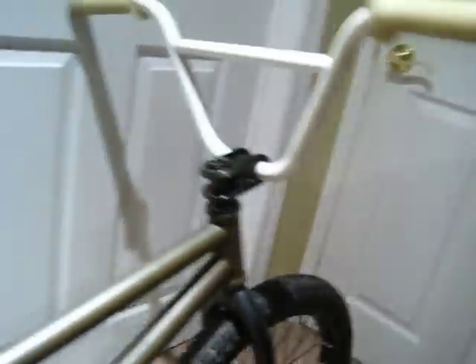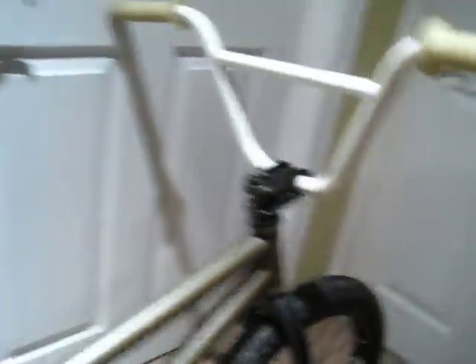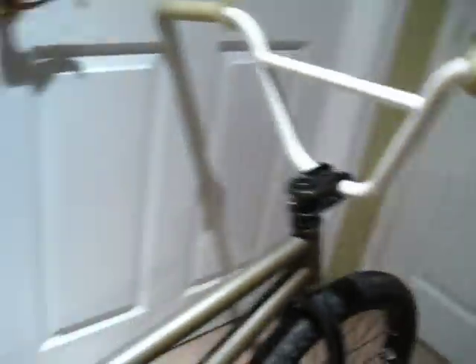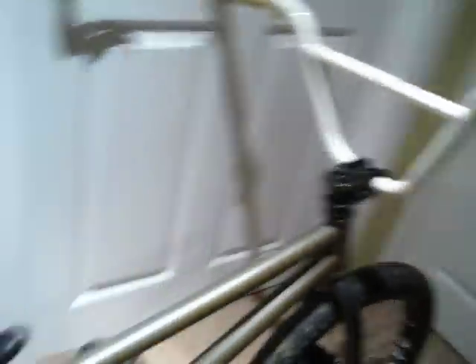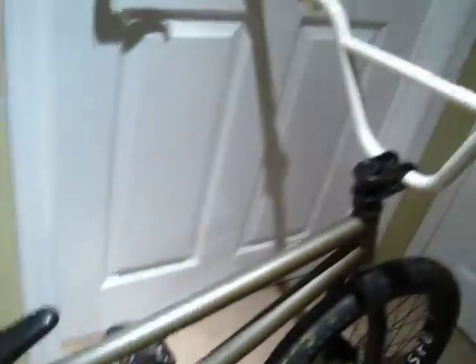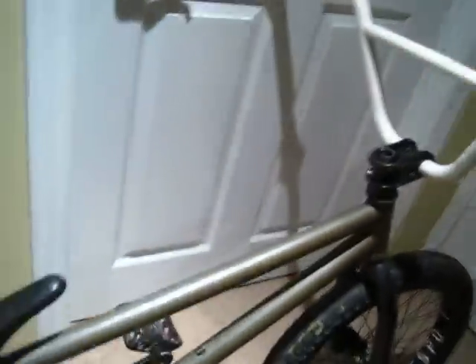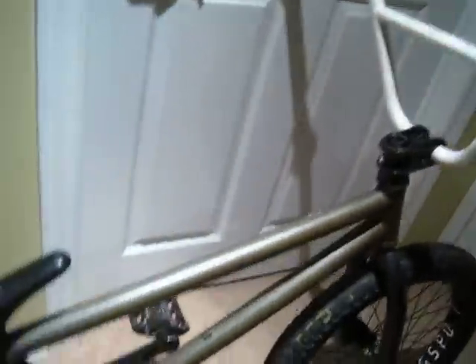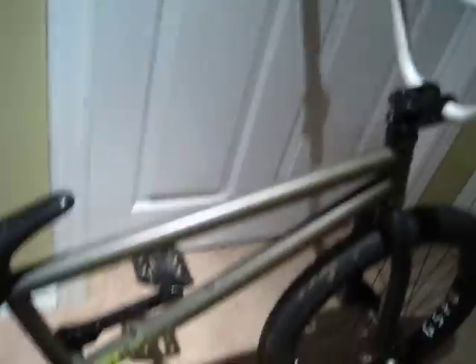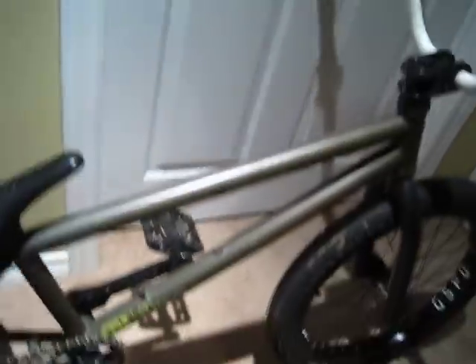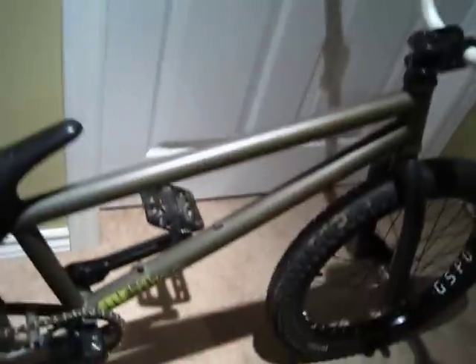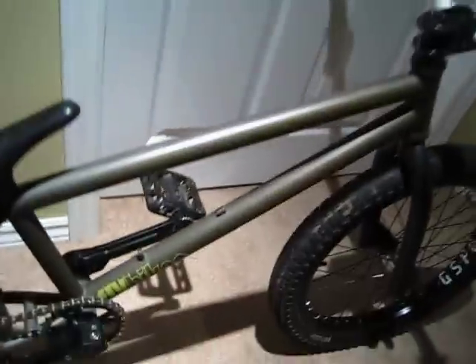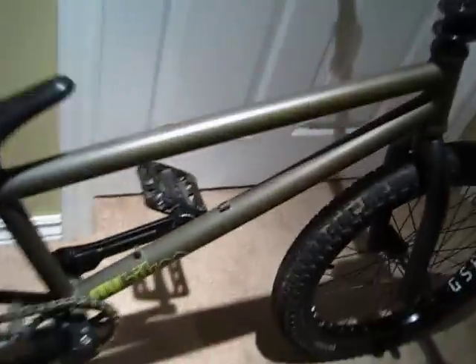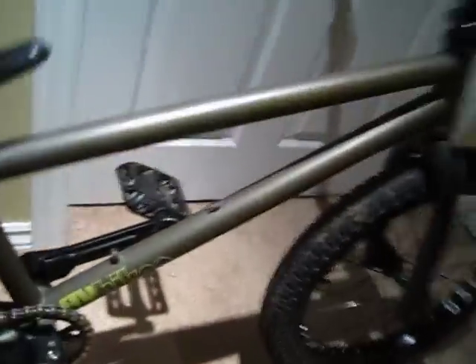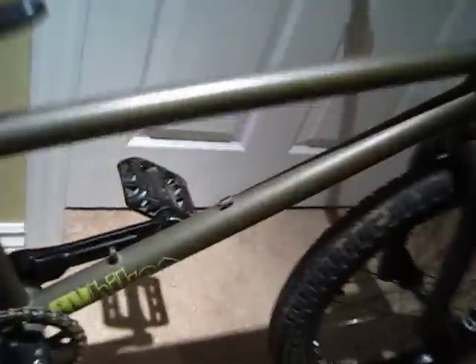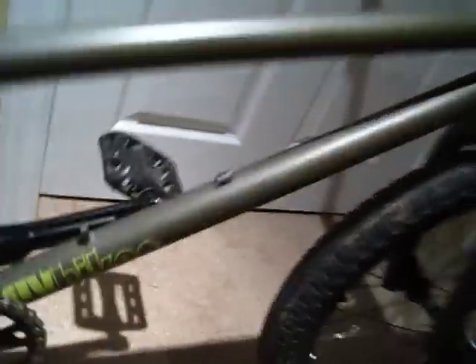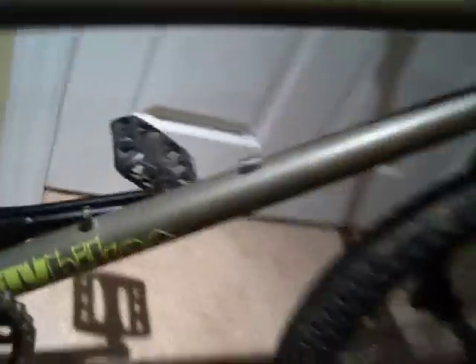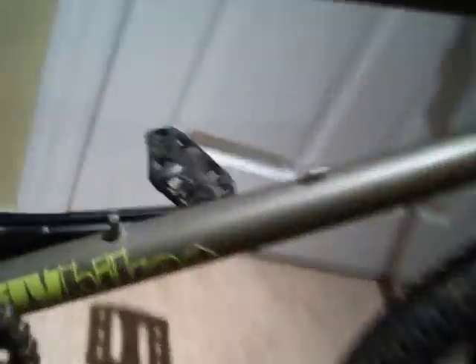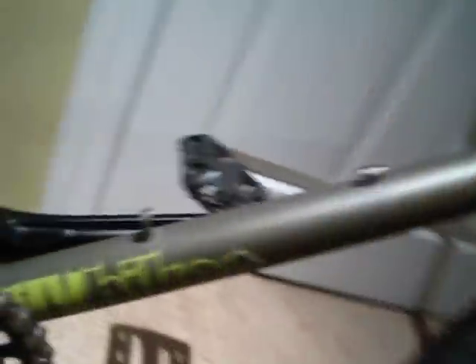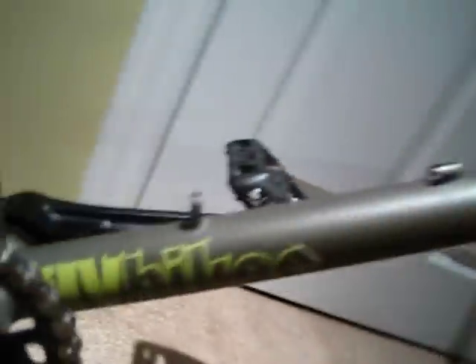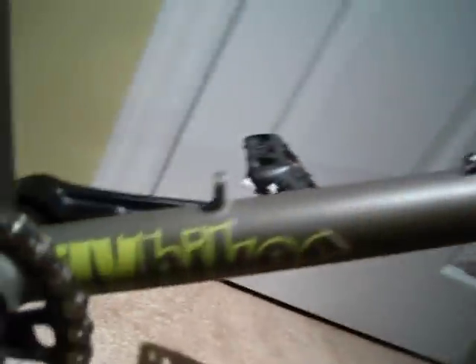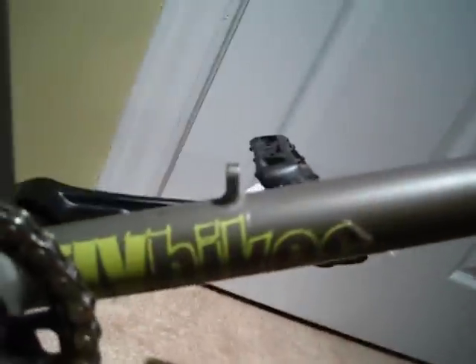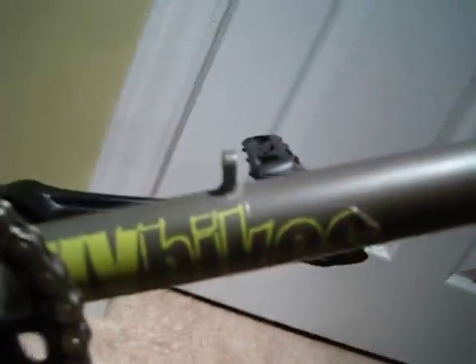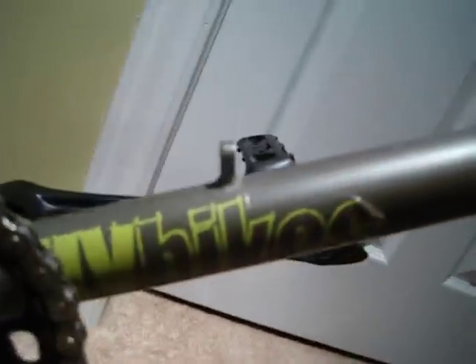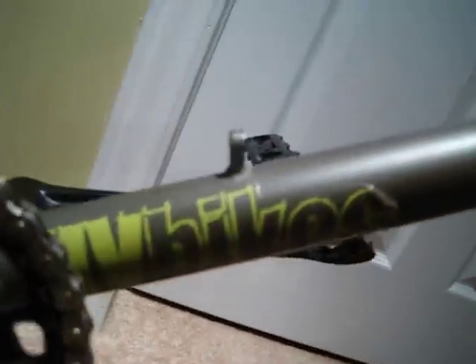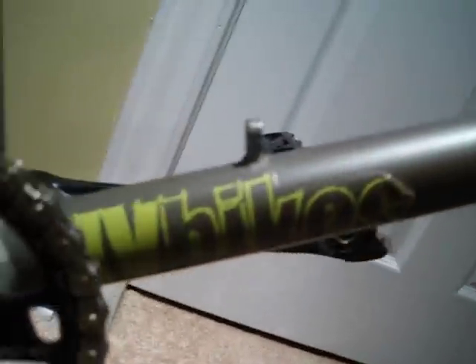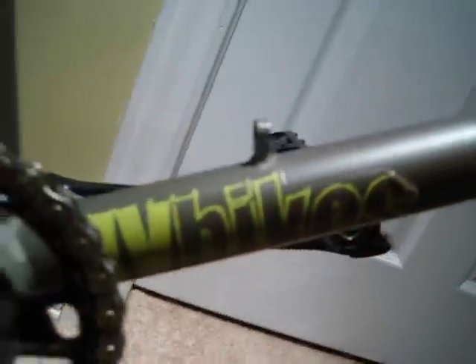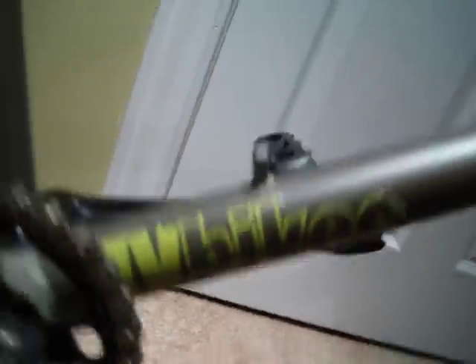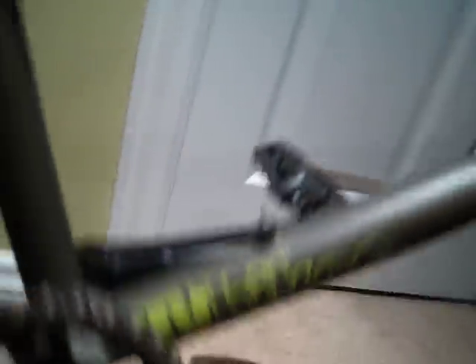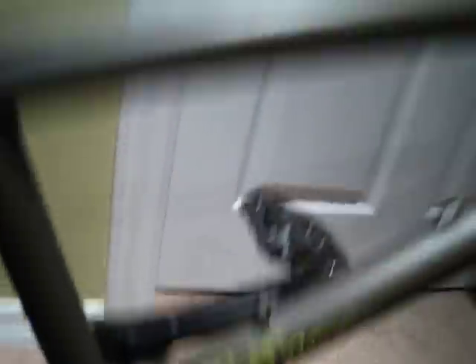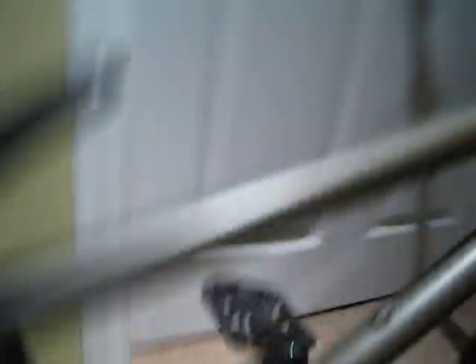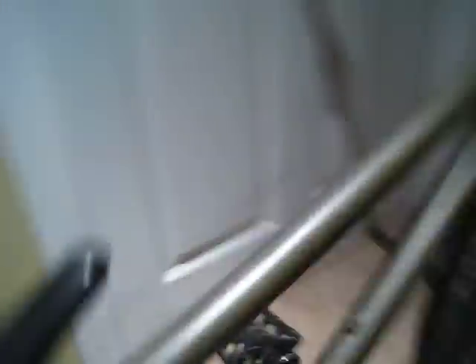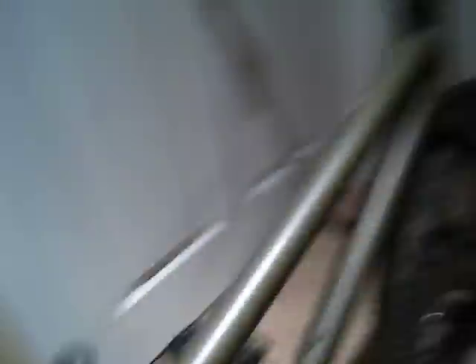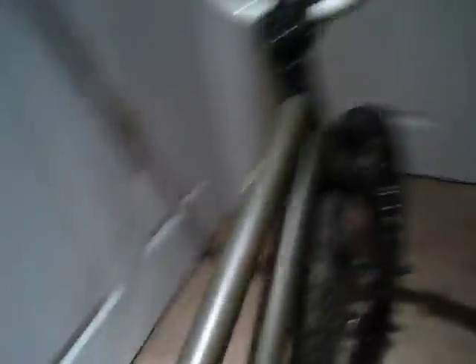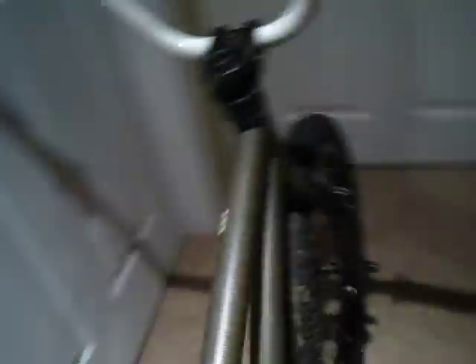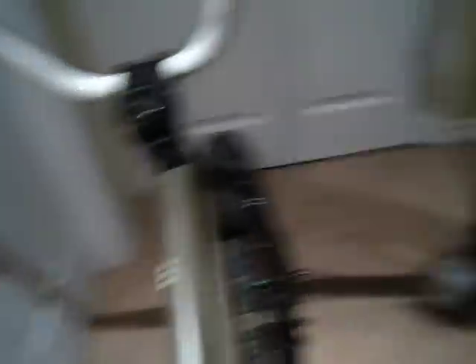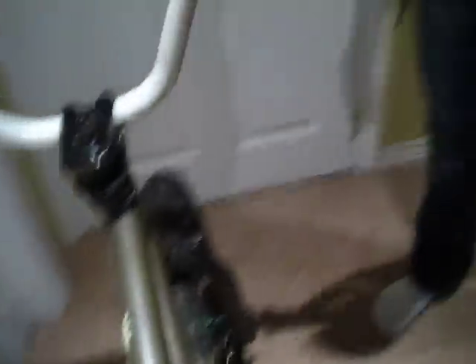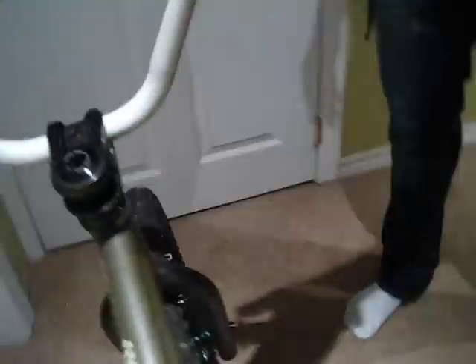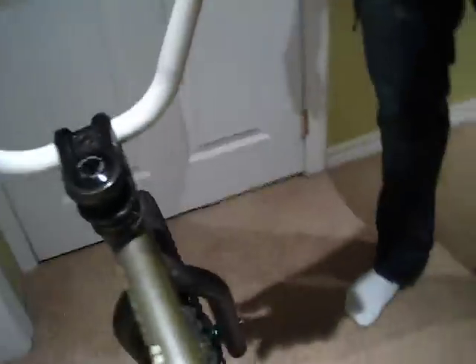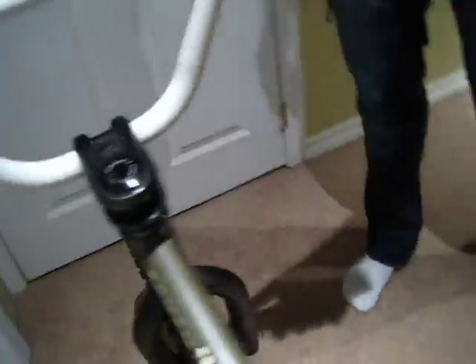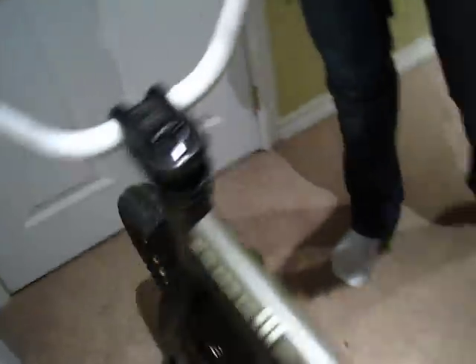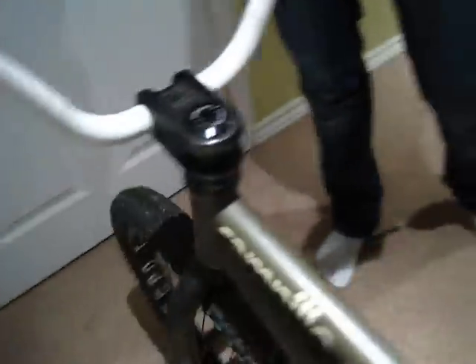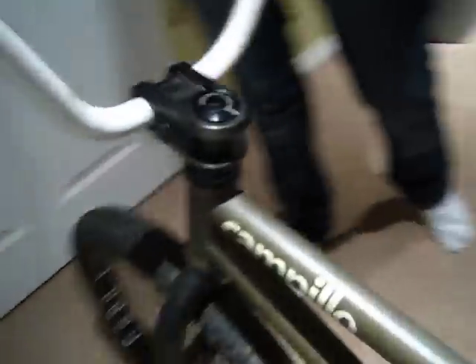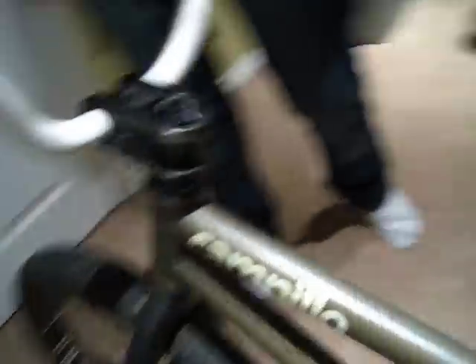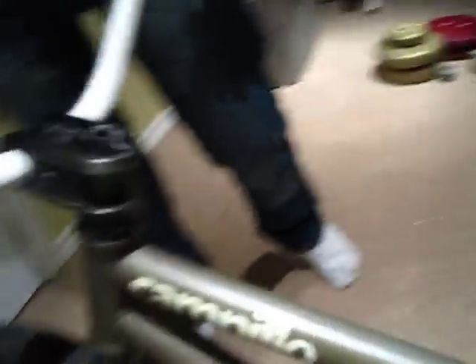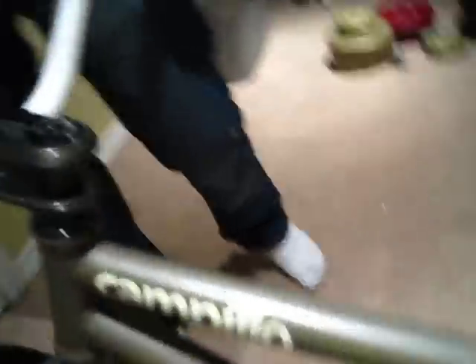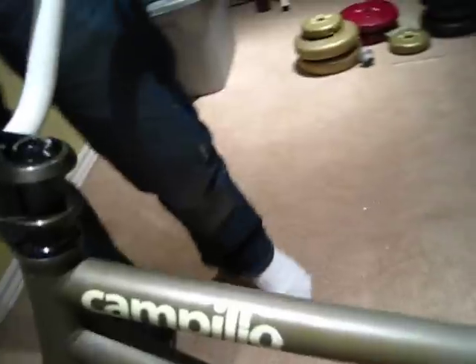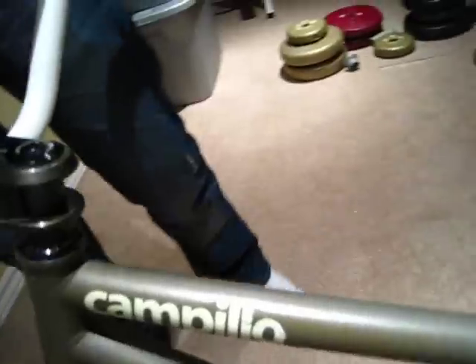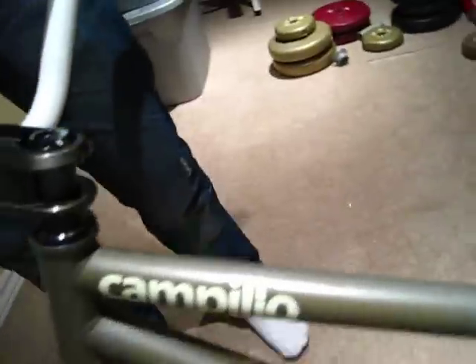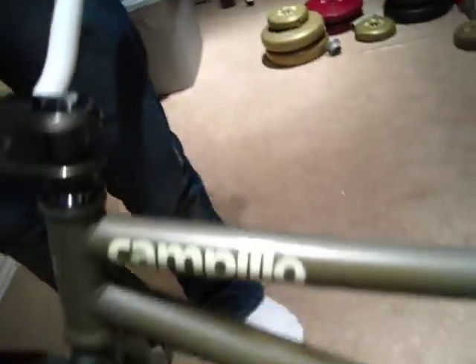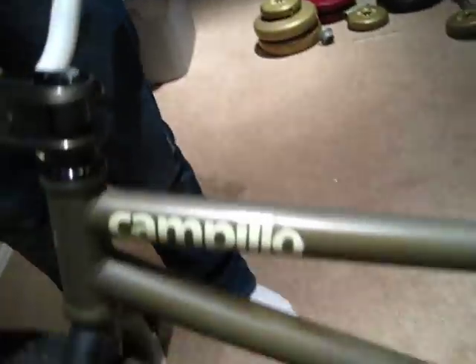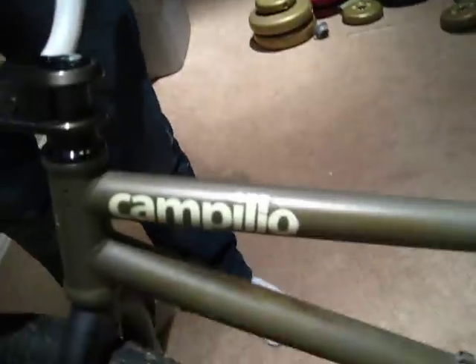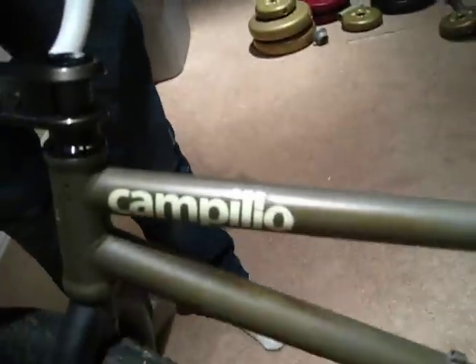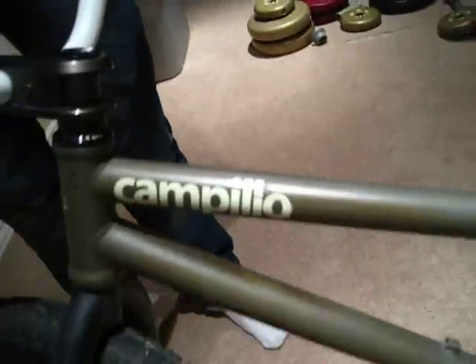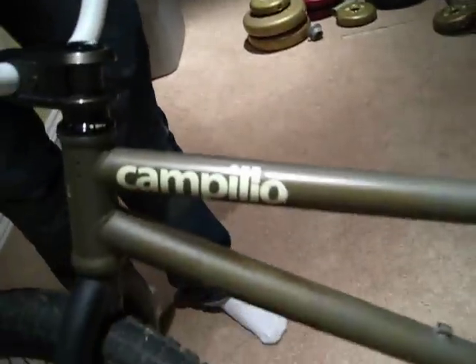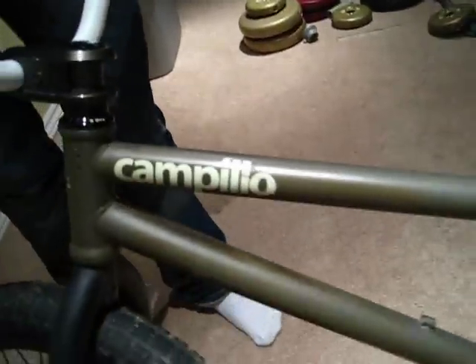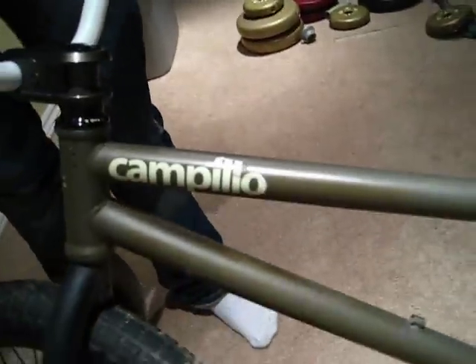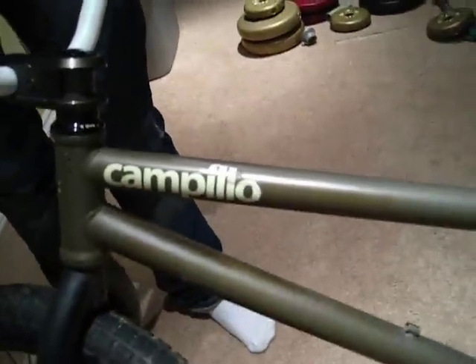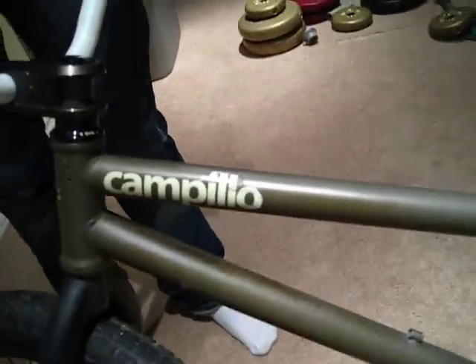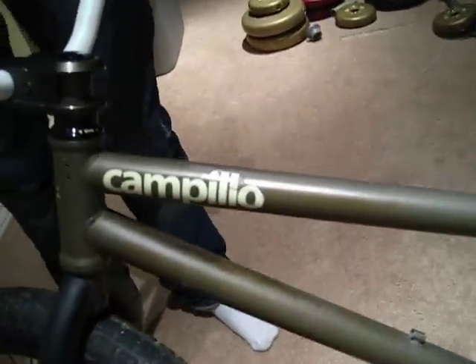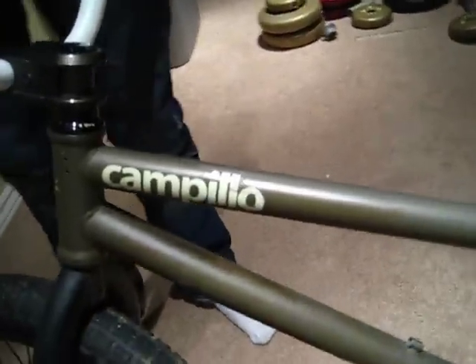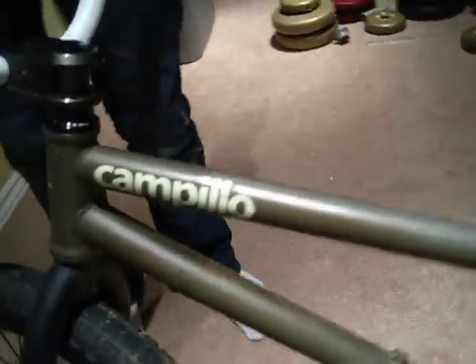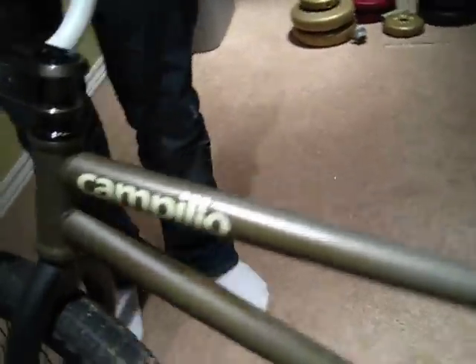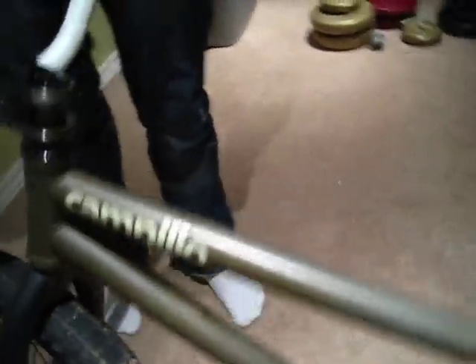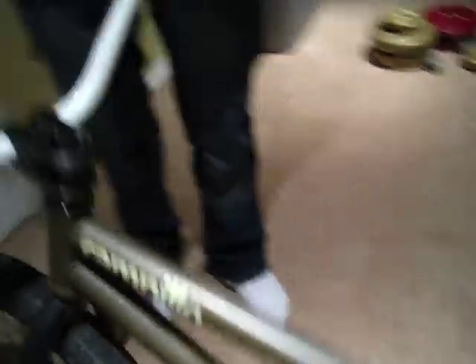Last but not least, my frame. Fly Bikes Campilo. It's pretty light. I like it. It works for me. That's my bike.